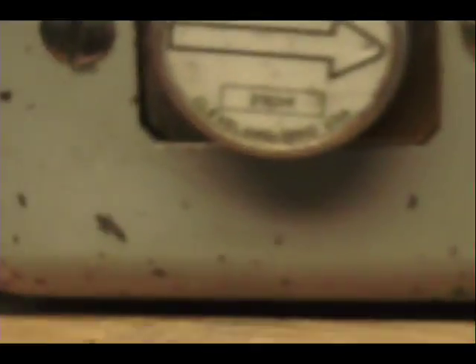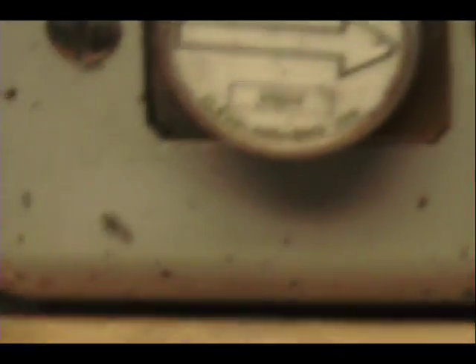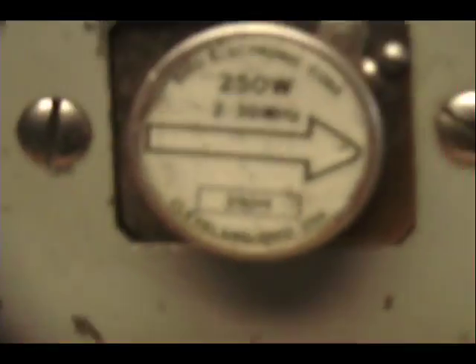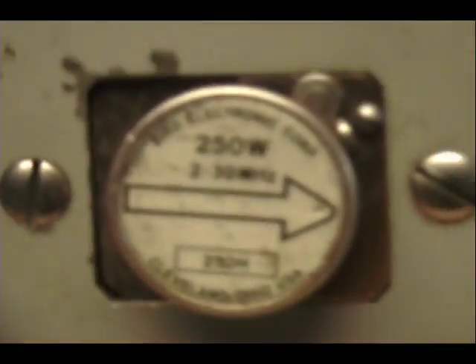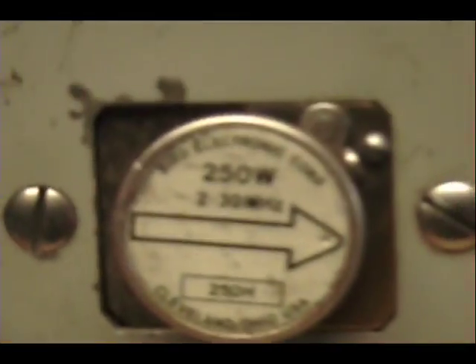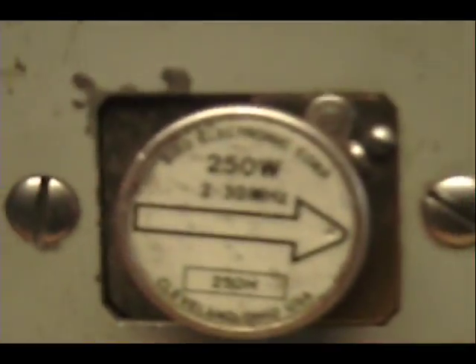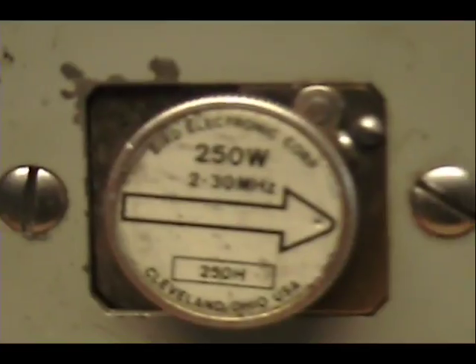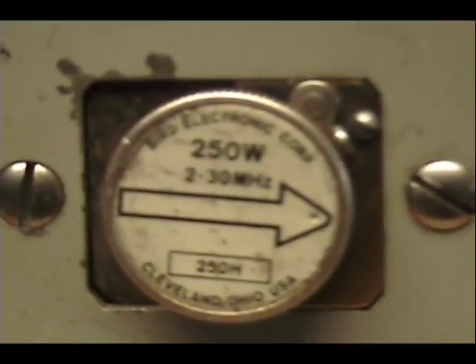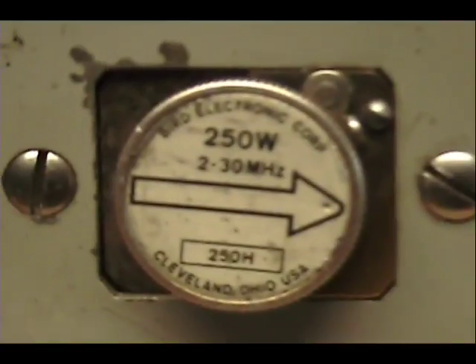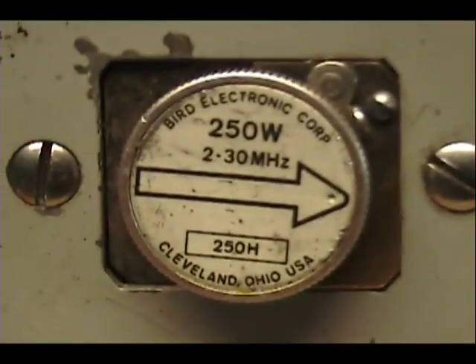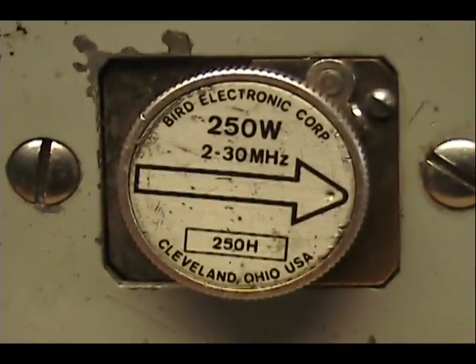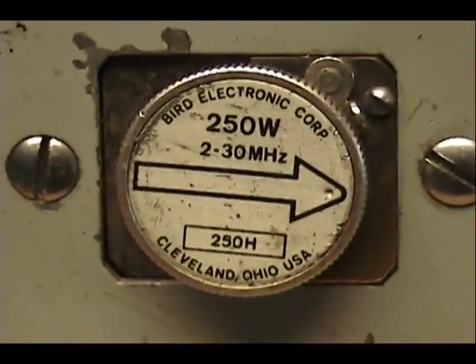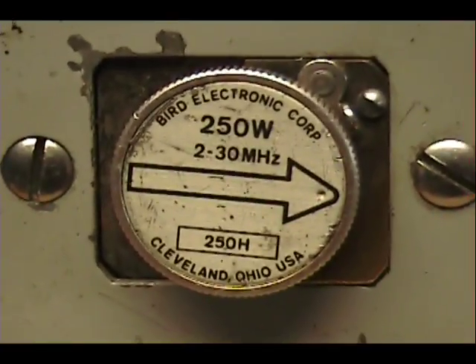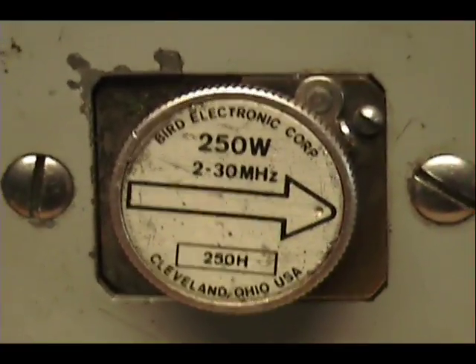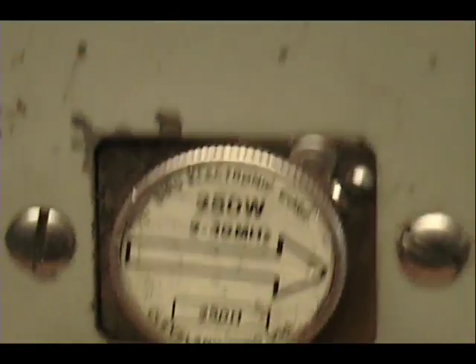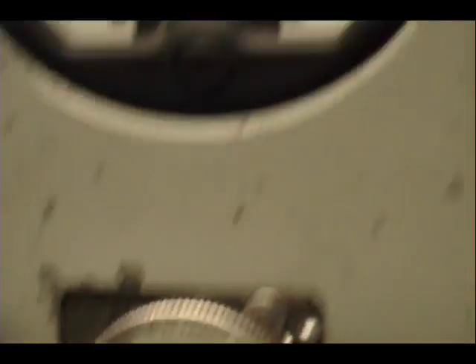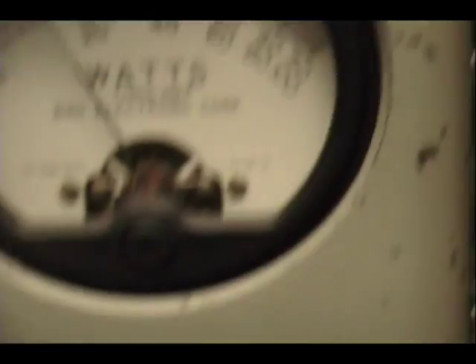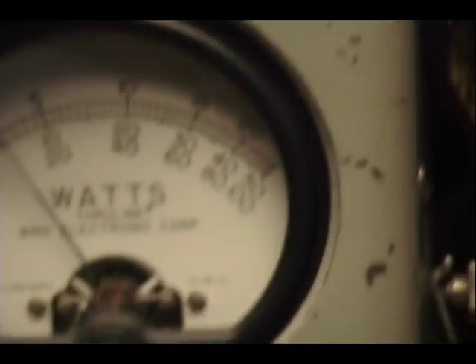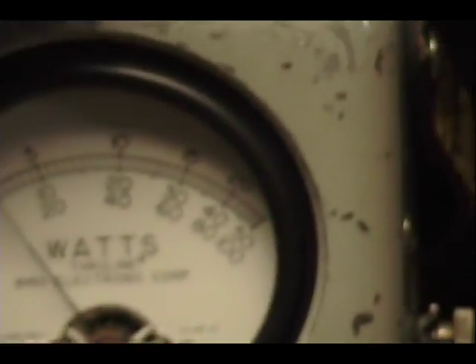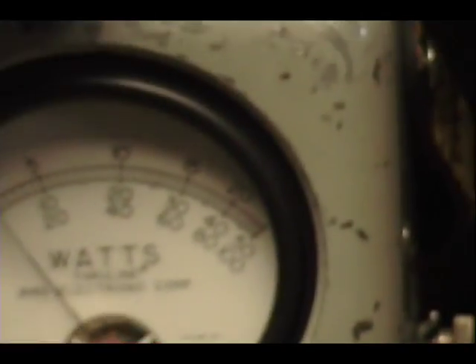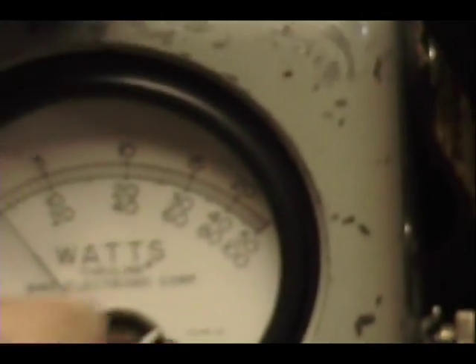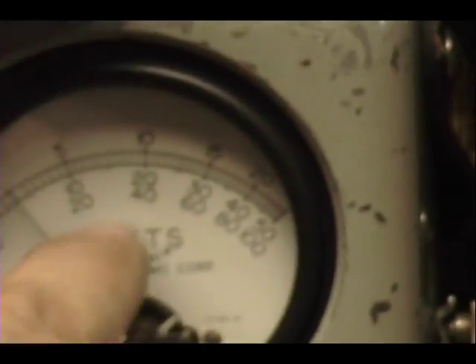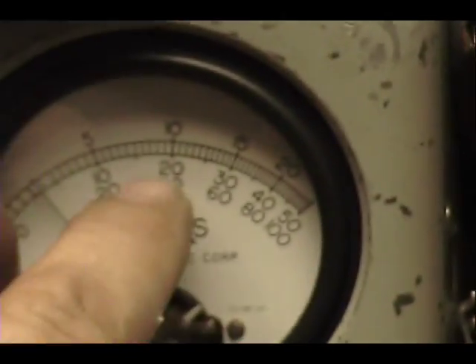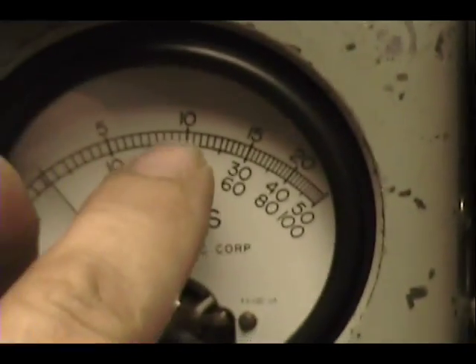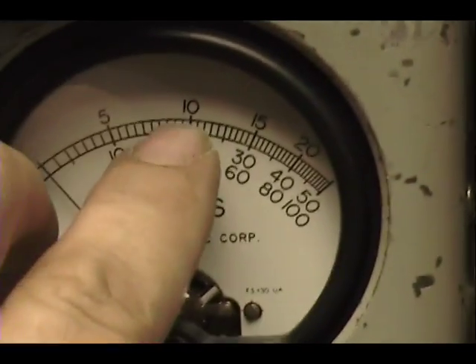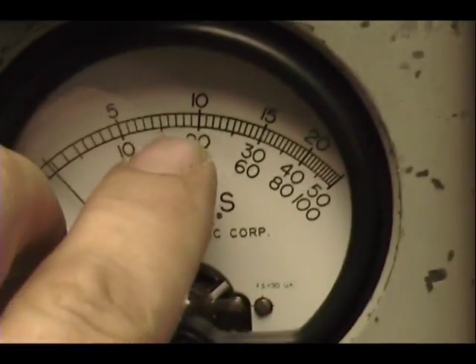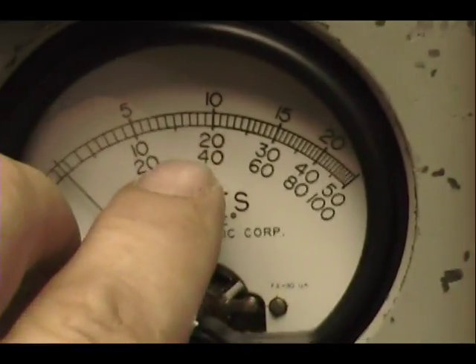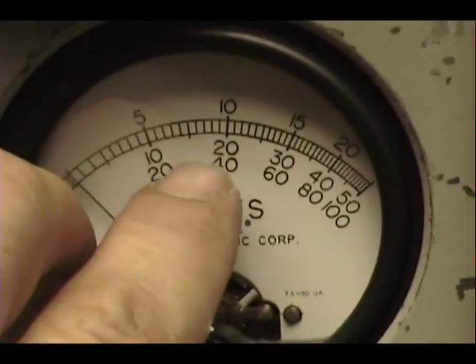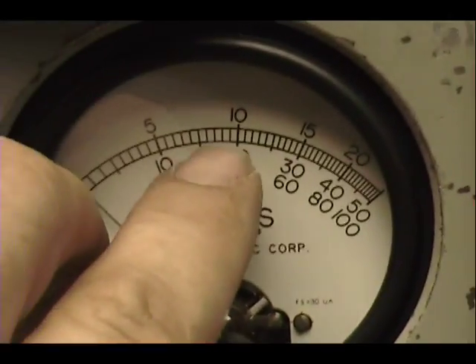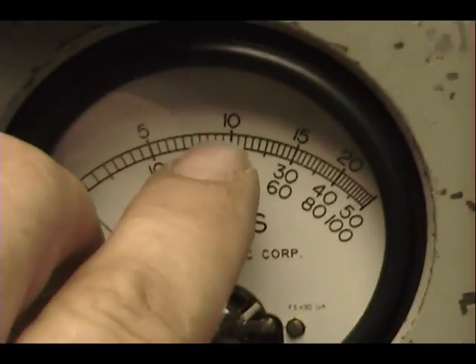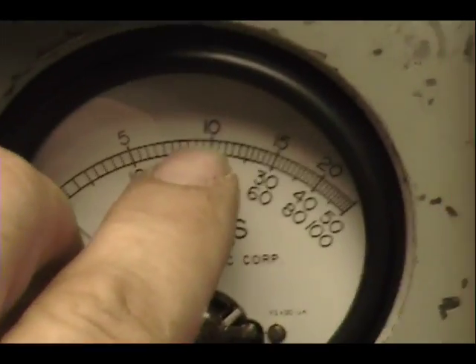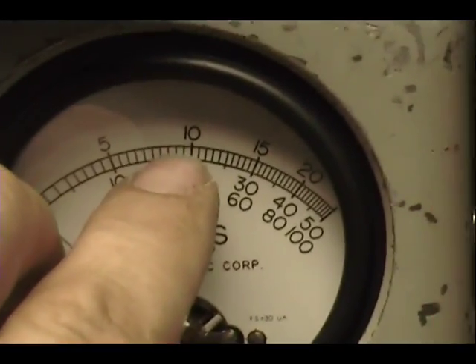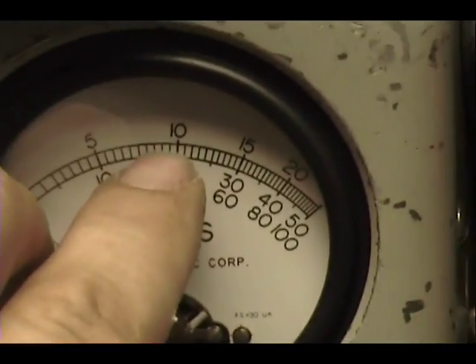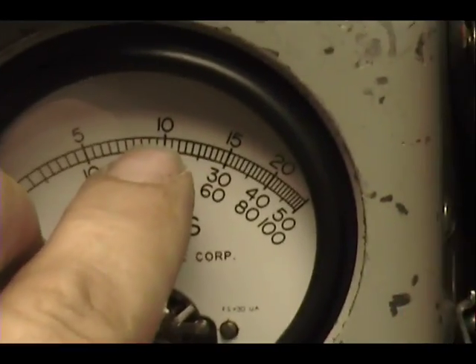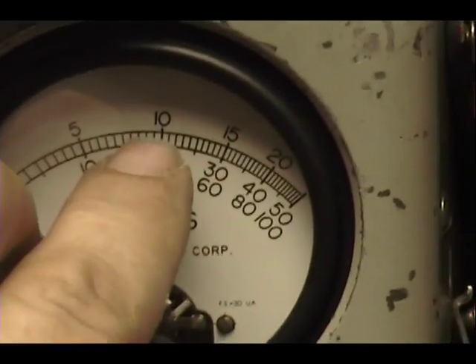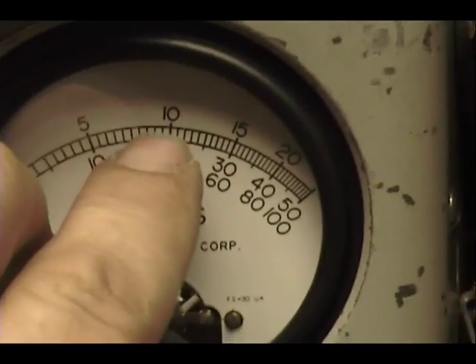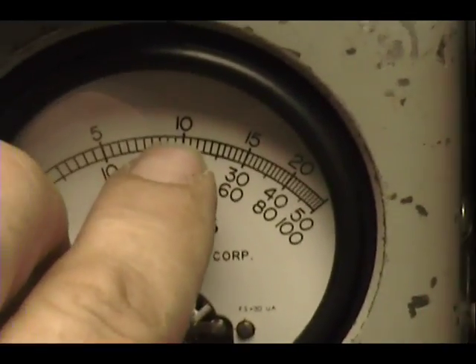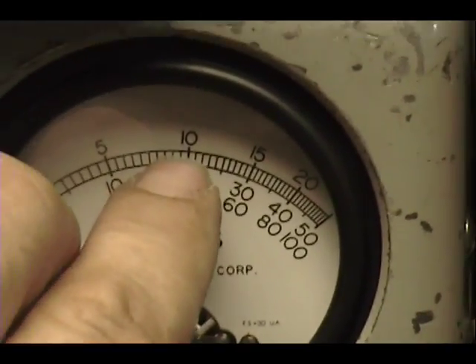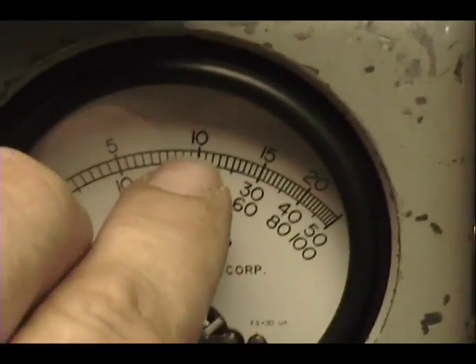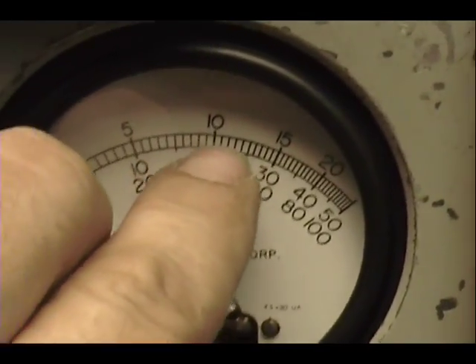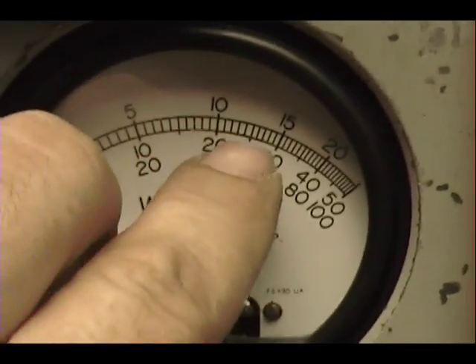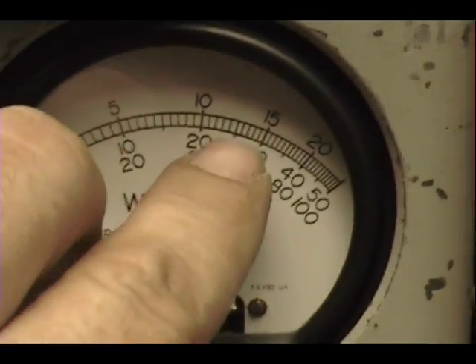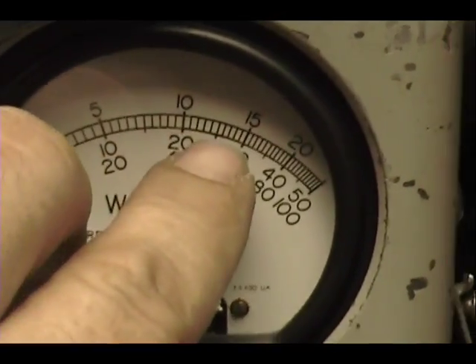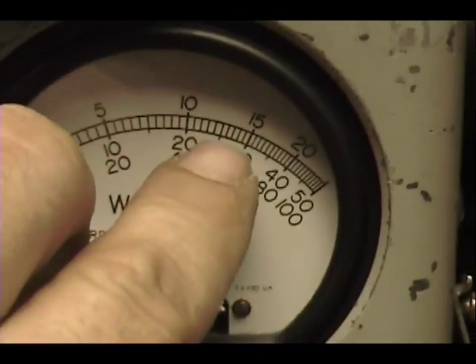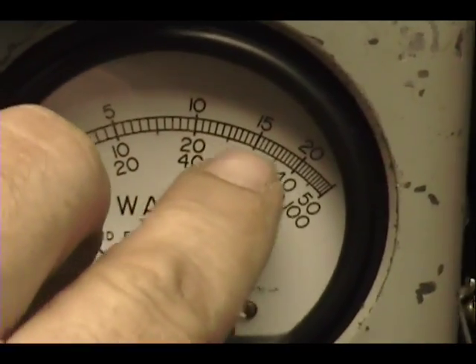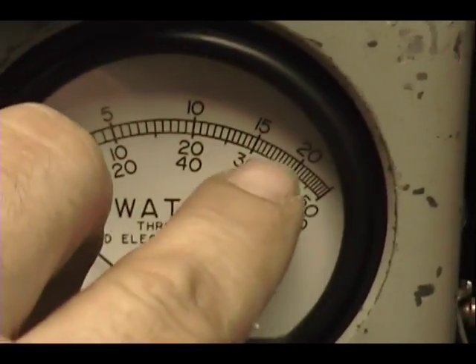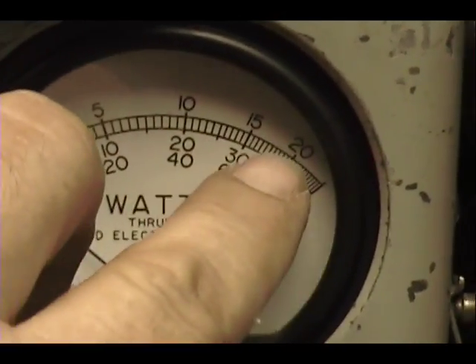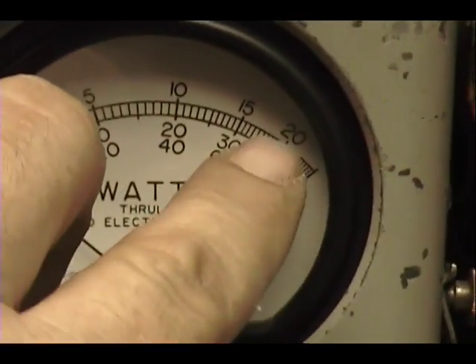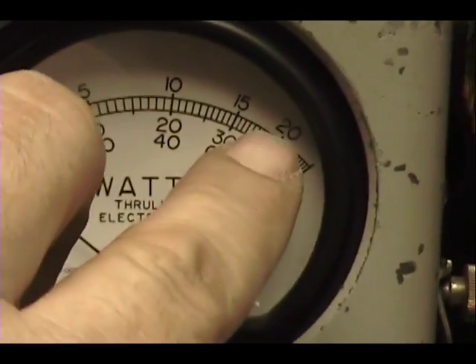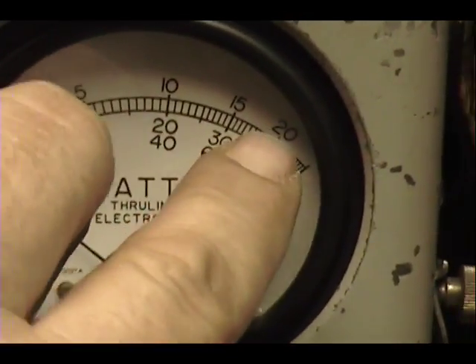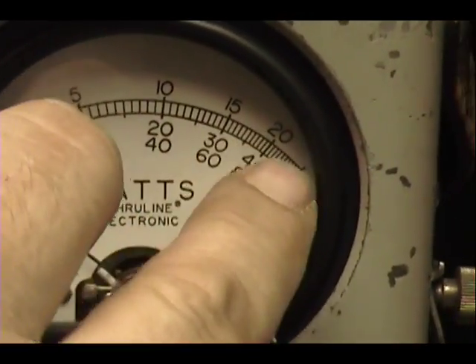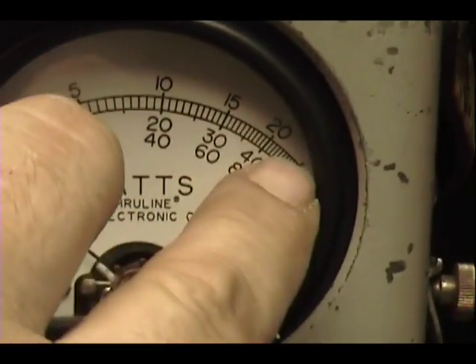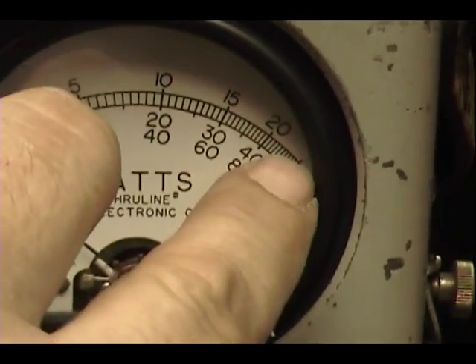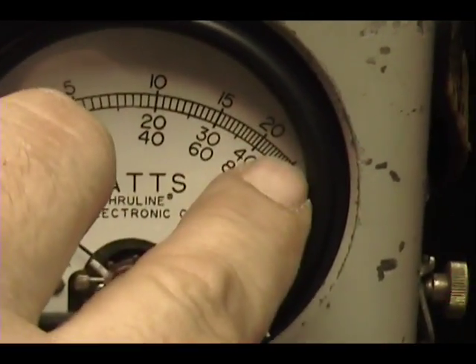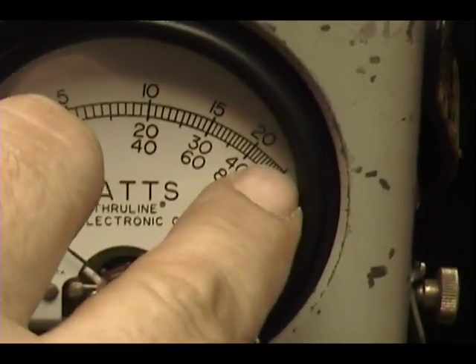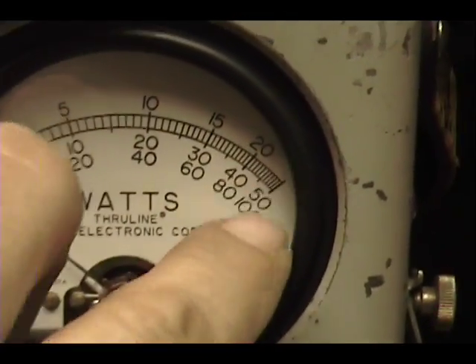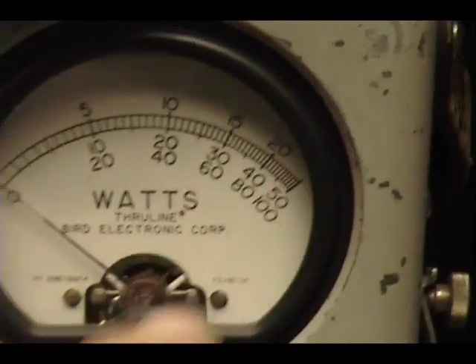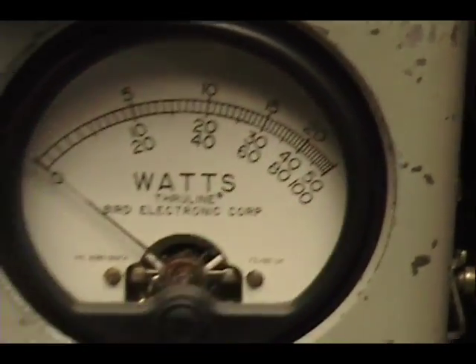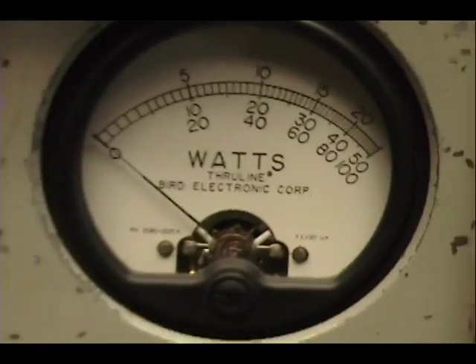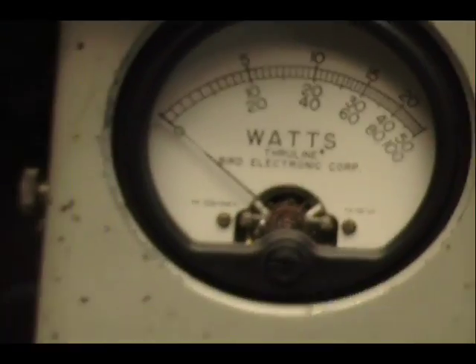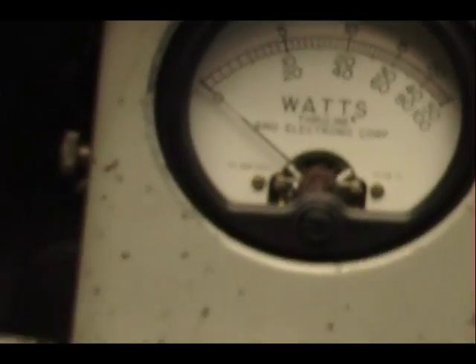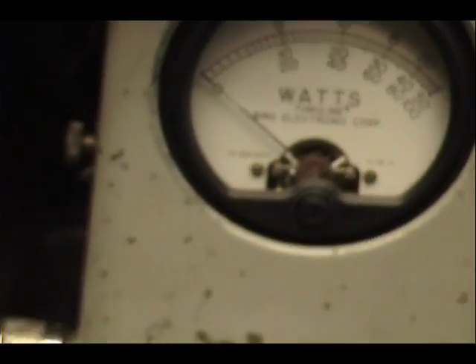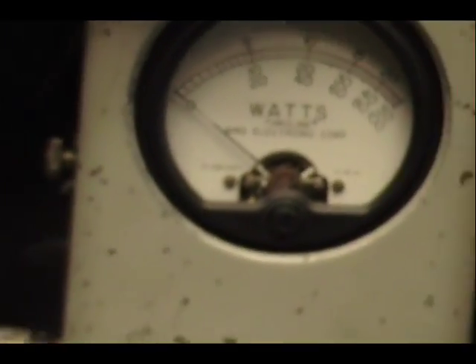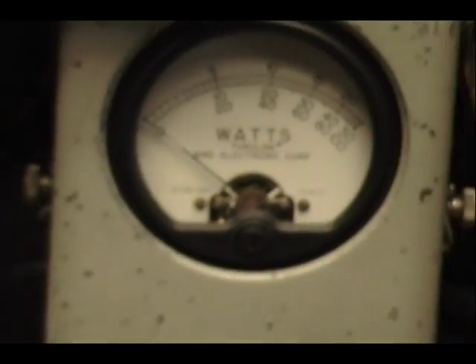Now over here we have a 250 watt slide where we're reading peak power. That's 100, 150, 200, 250 in the corner.